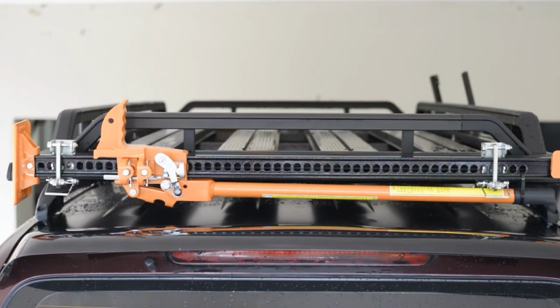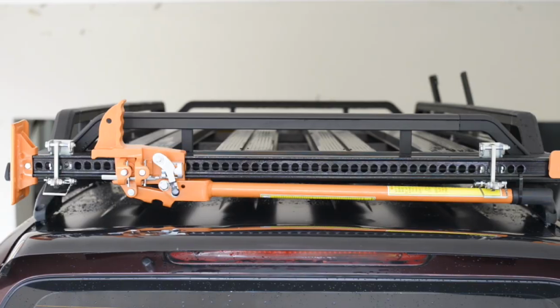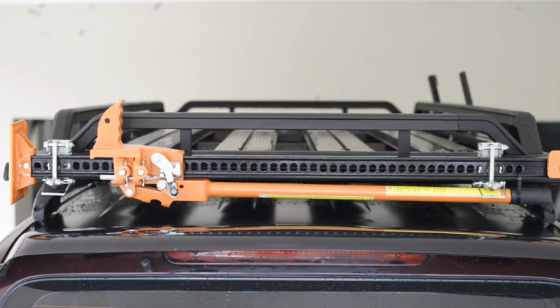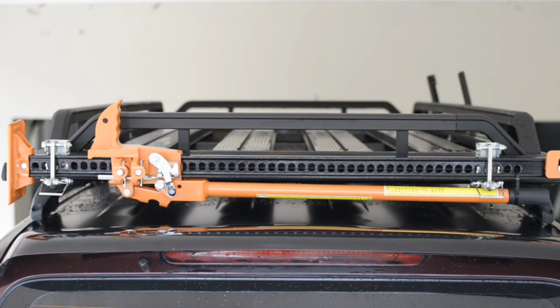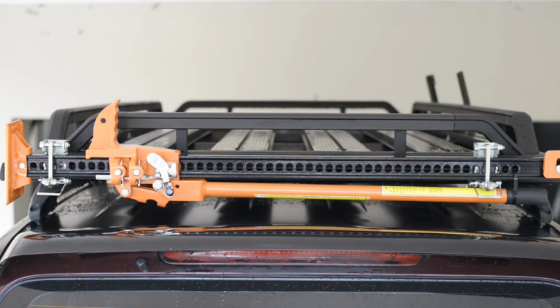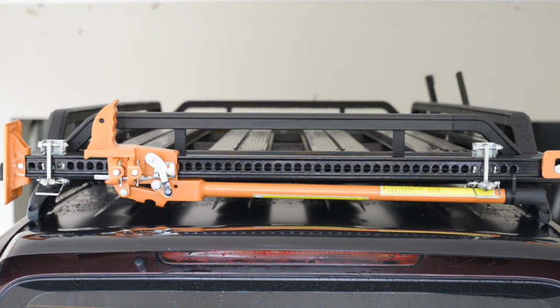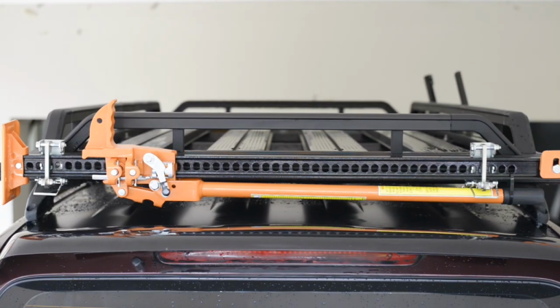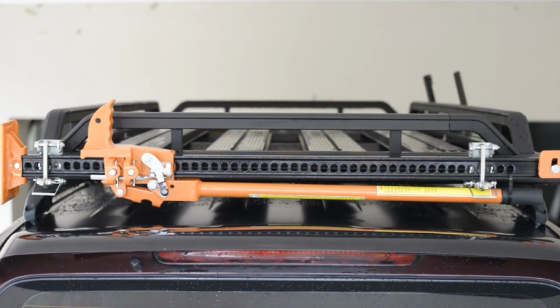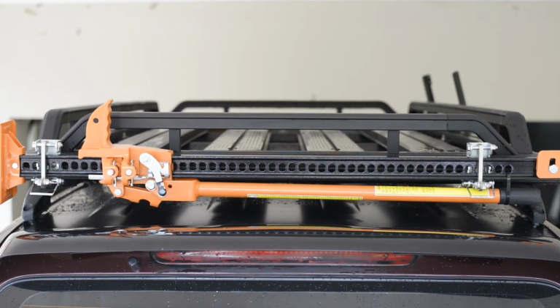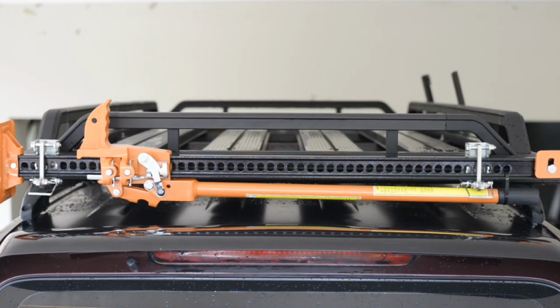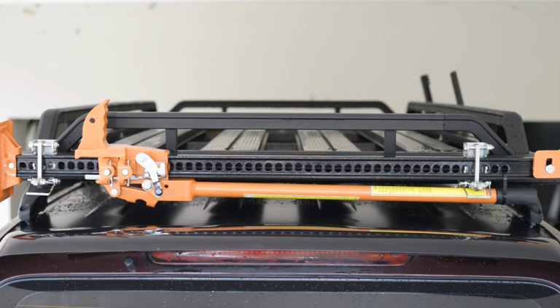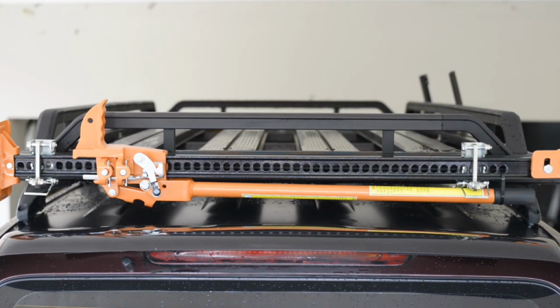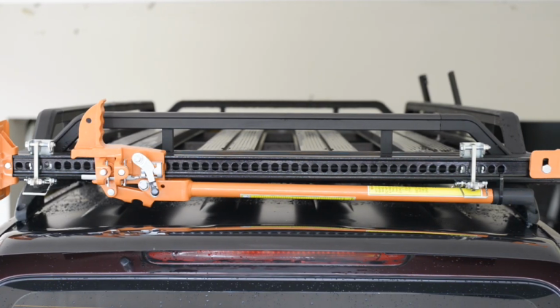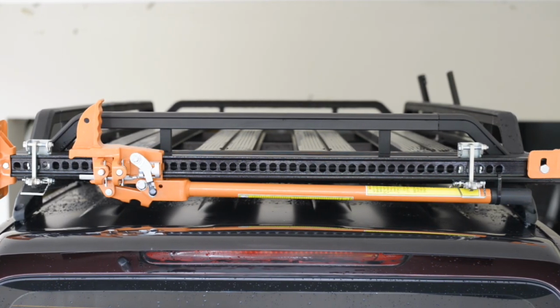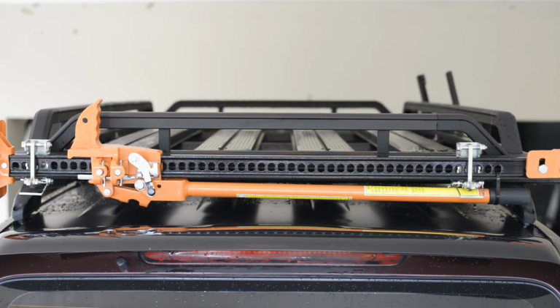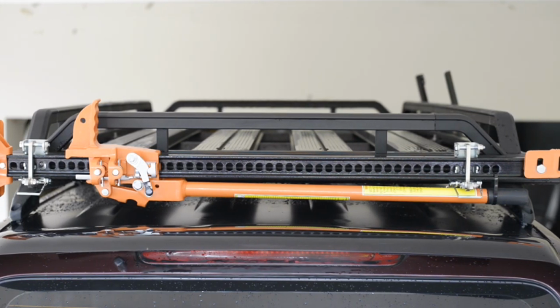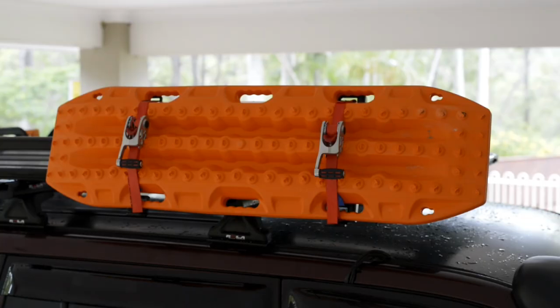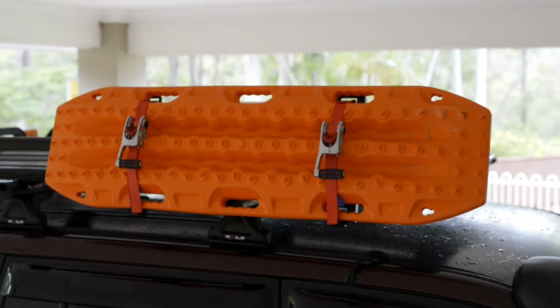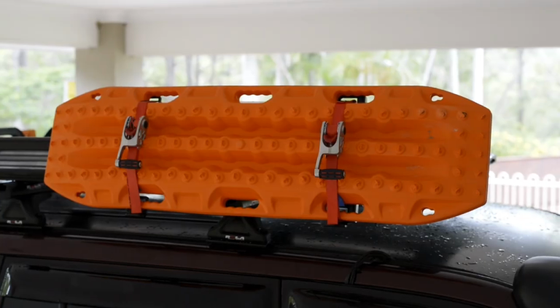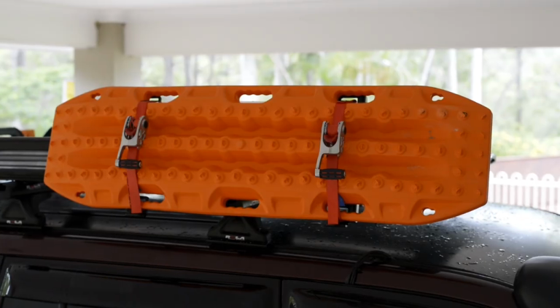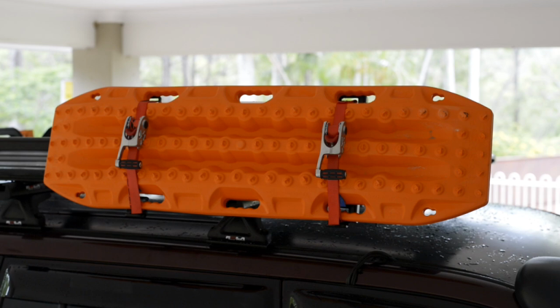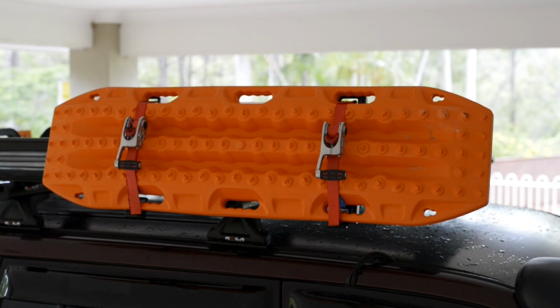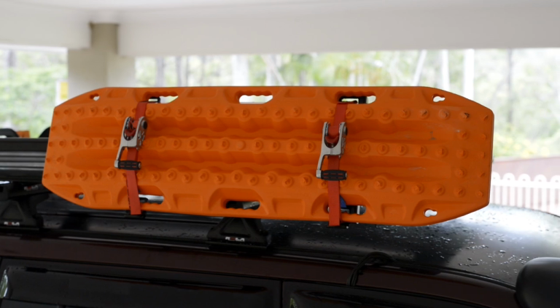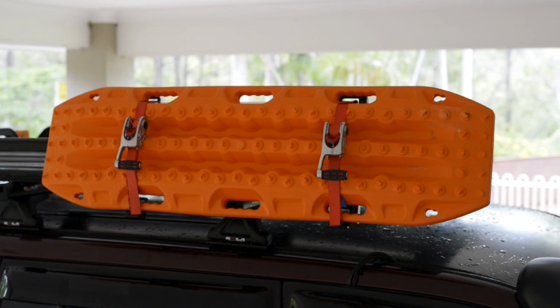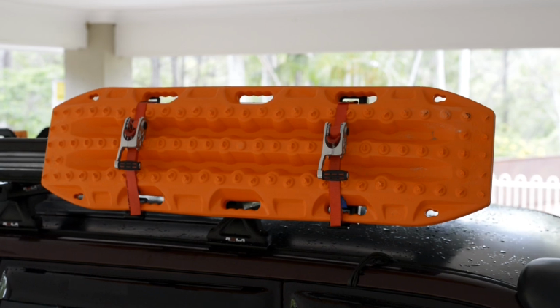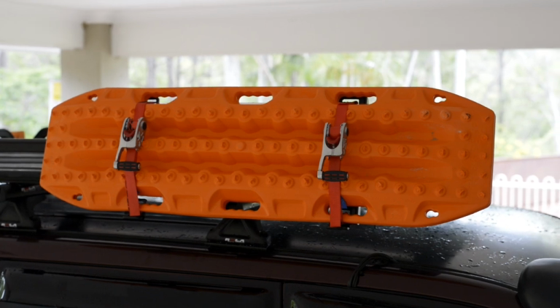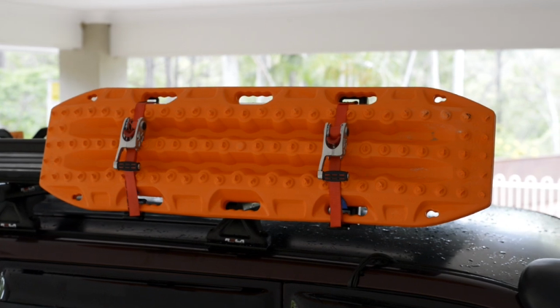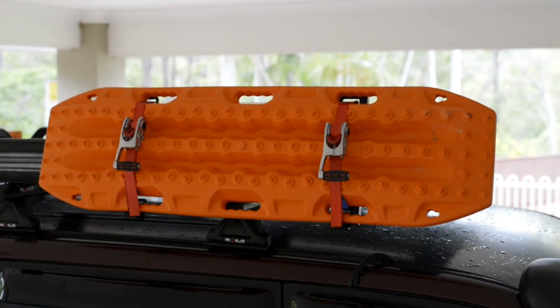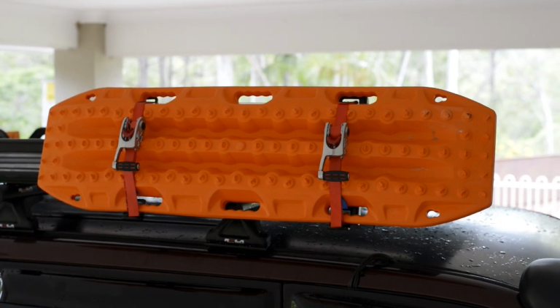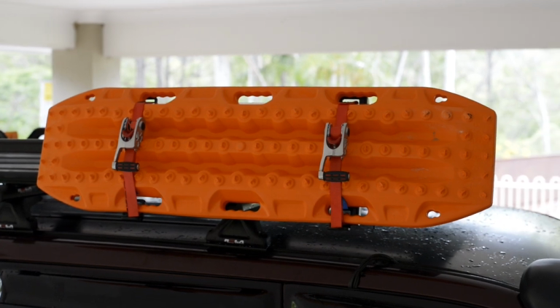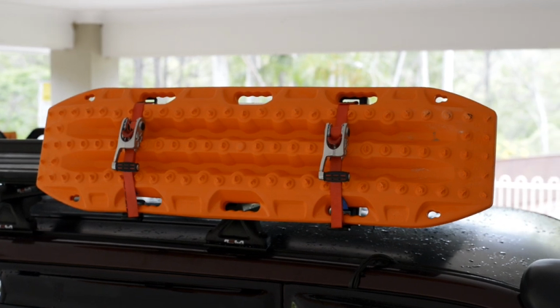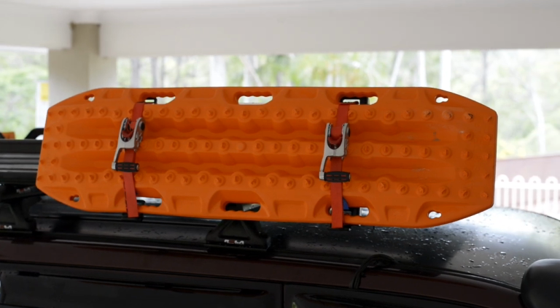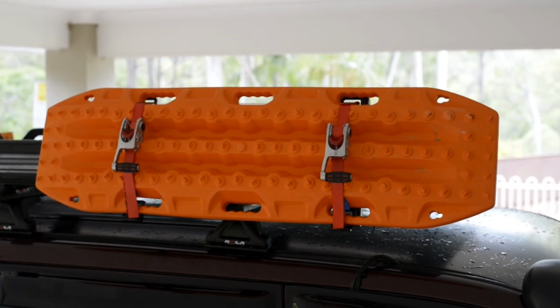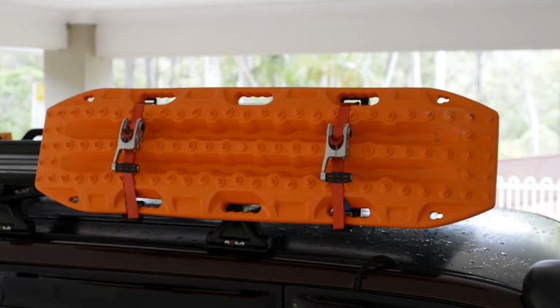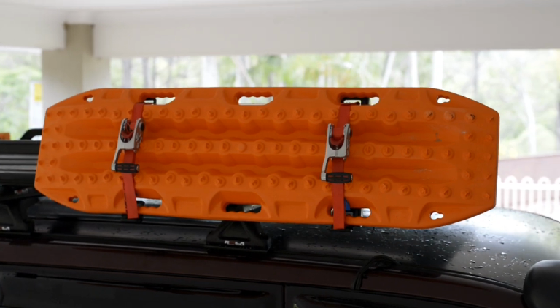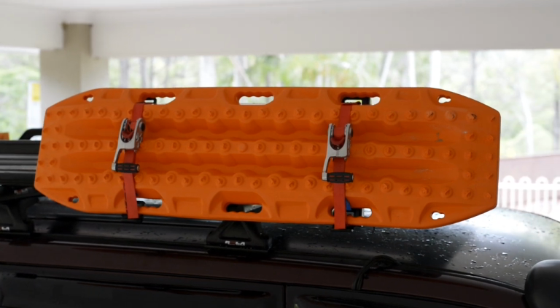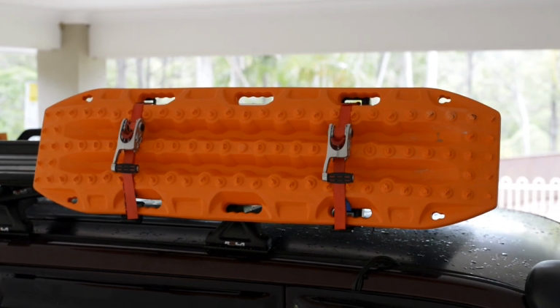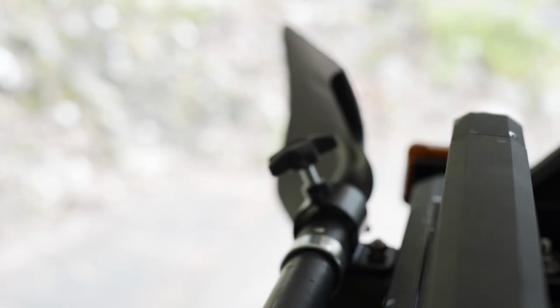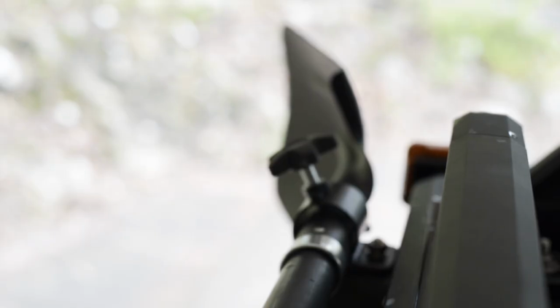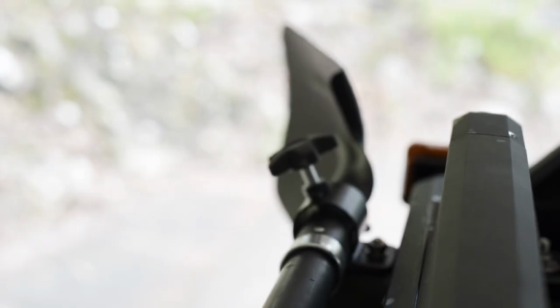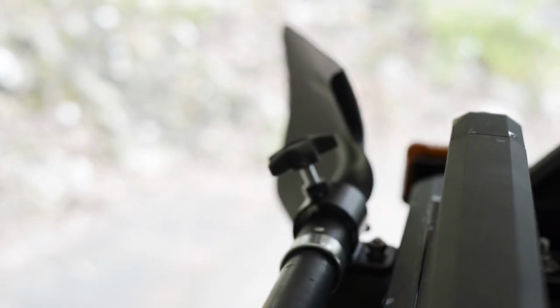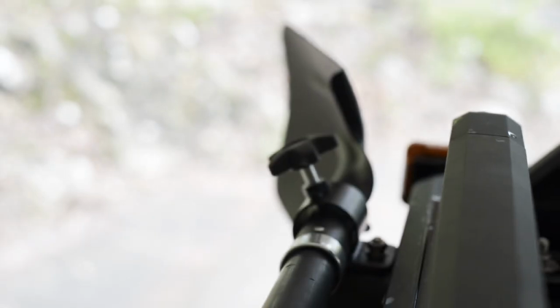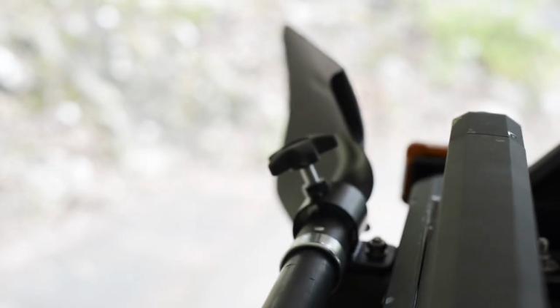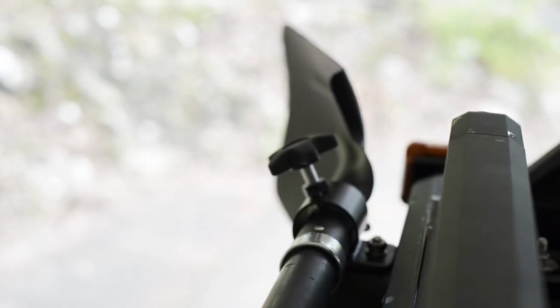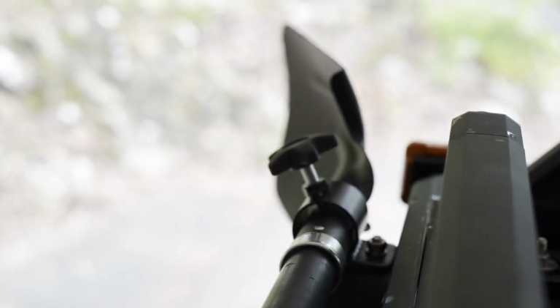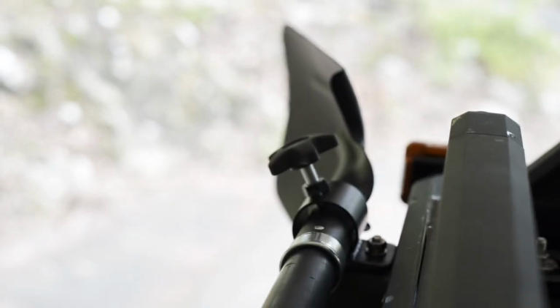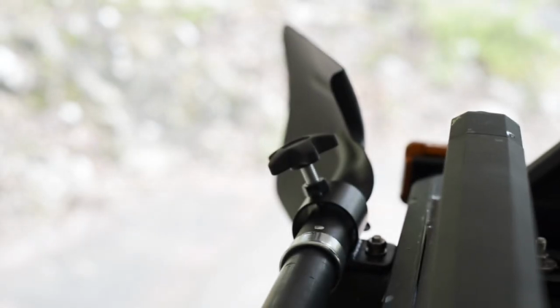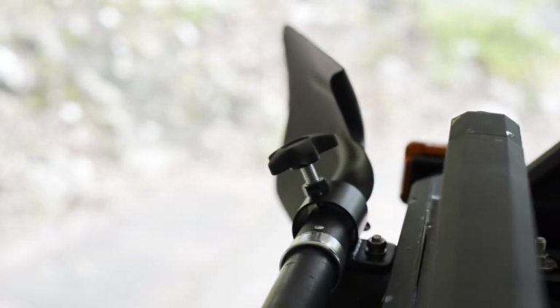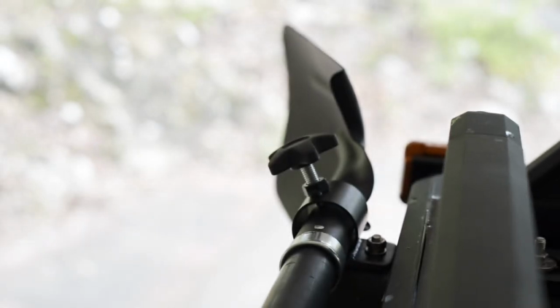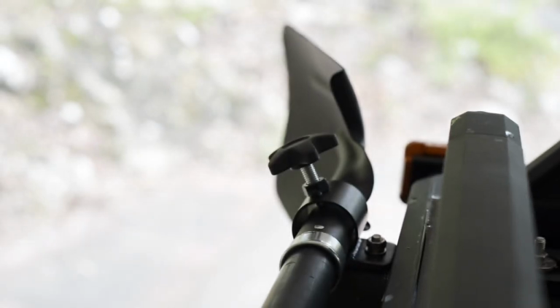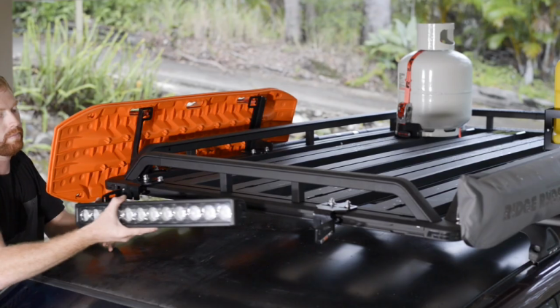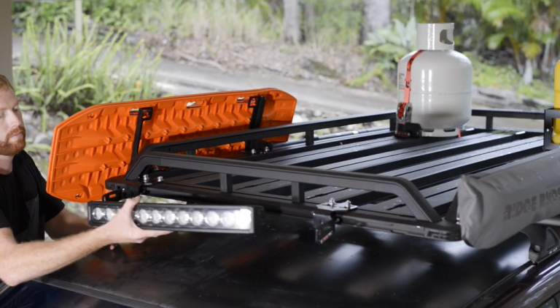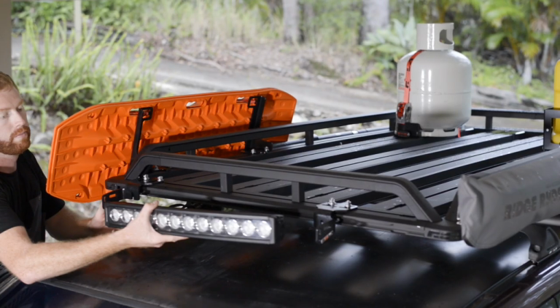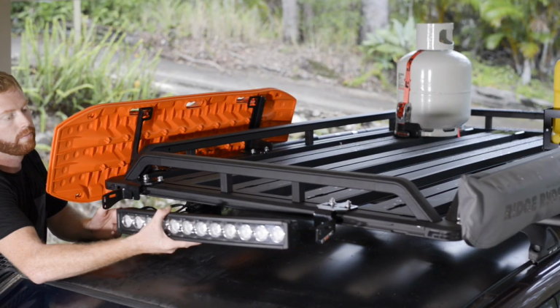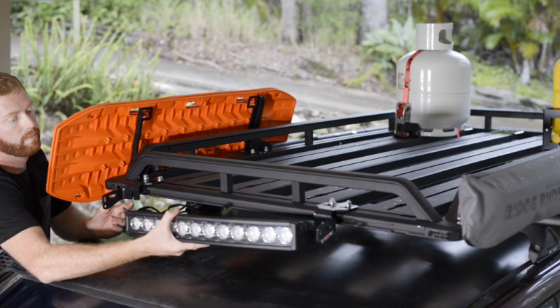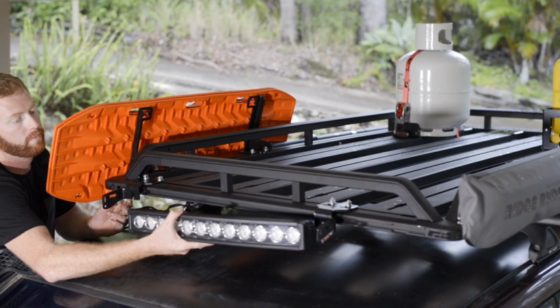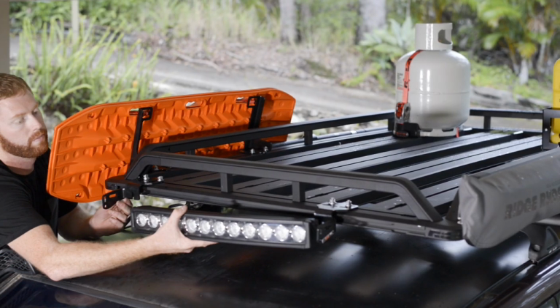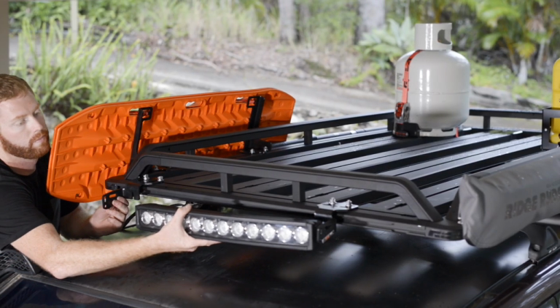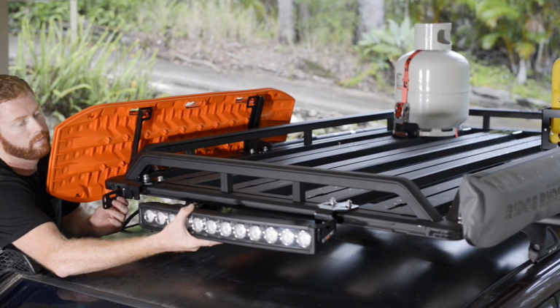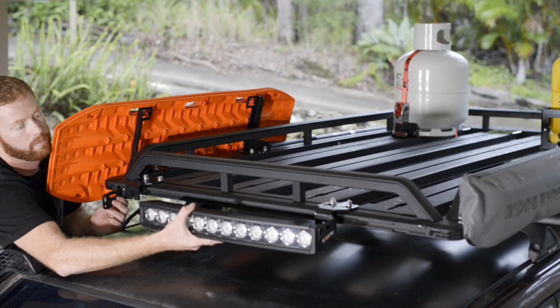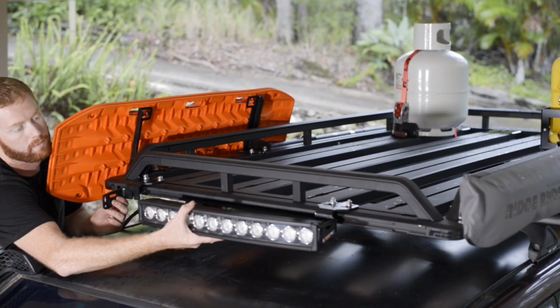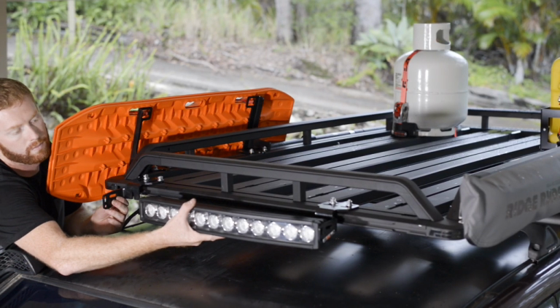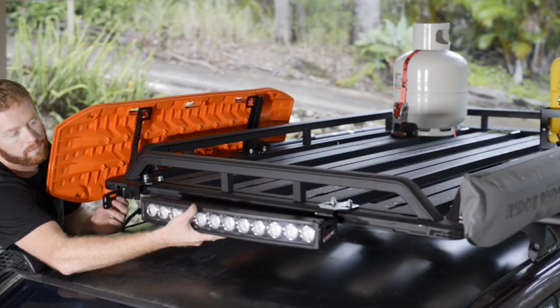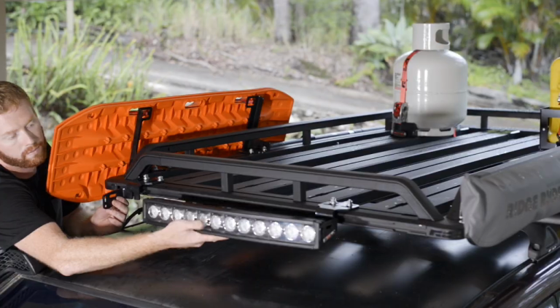There are mounts for high lift jacks, recovery boards, jerry cans, awnings, kayaks, shovels, spare wheels and light bars.